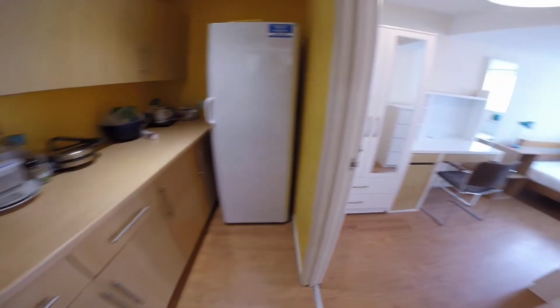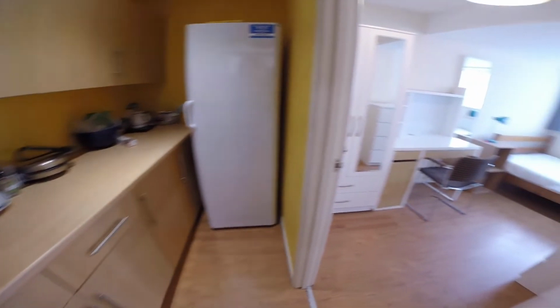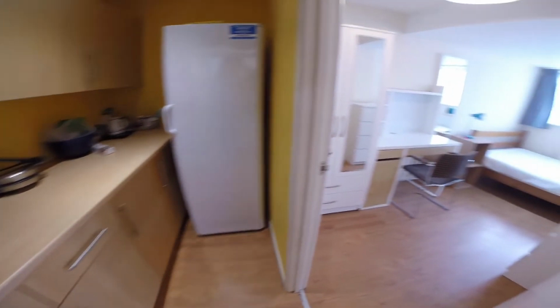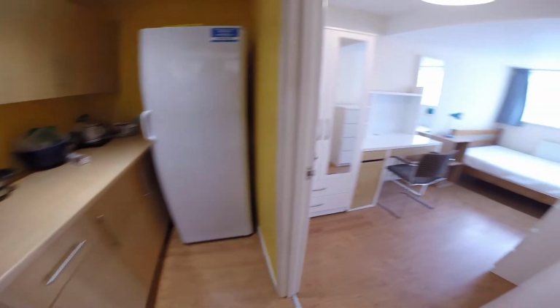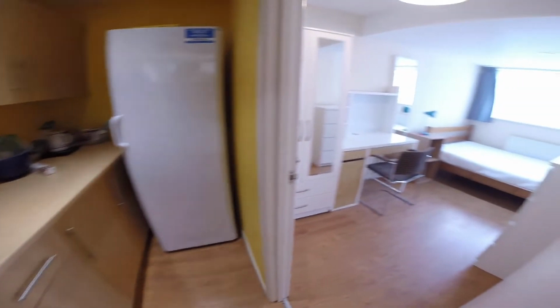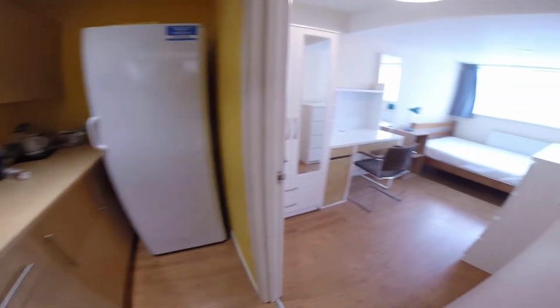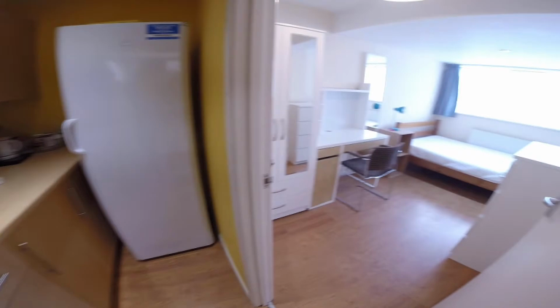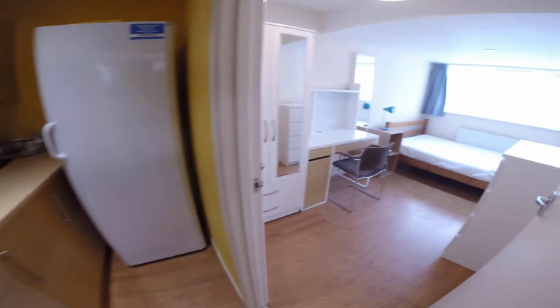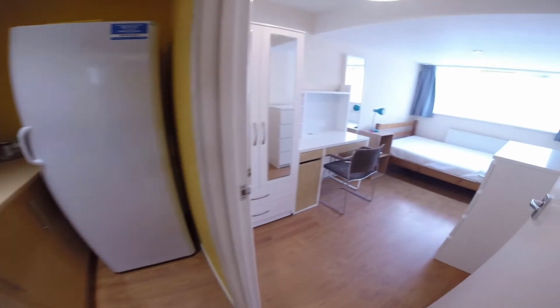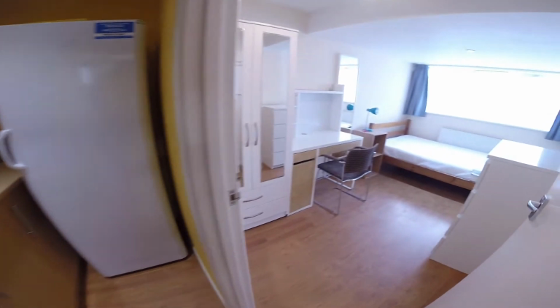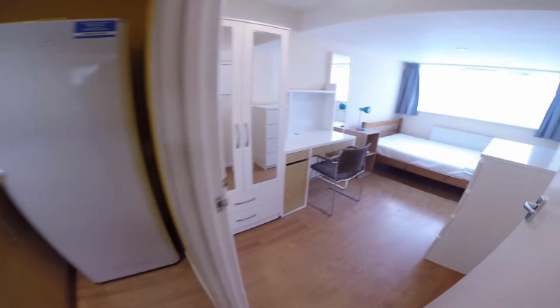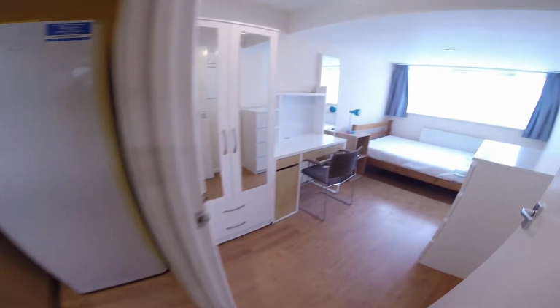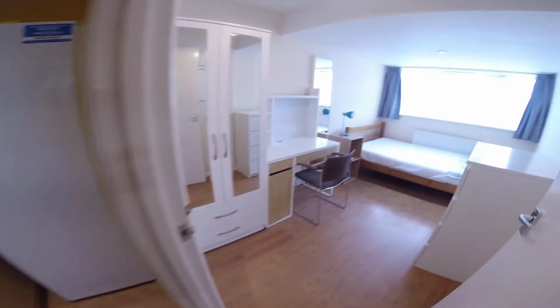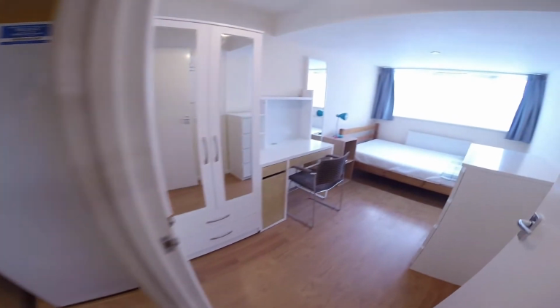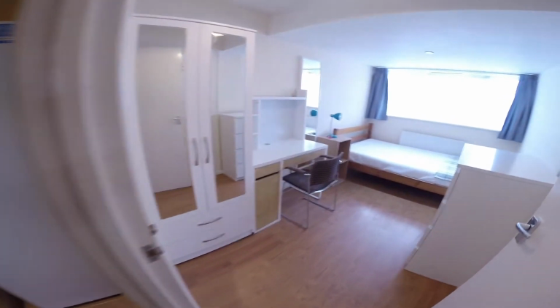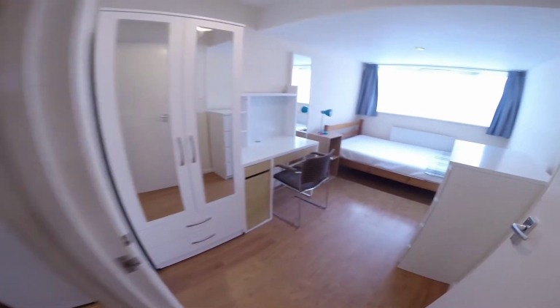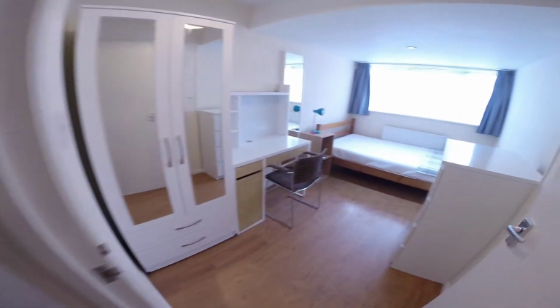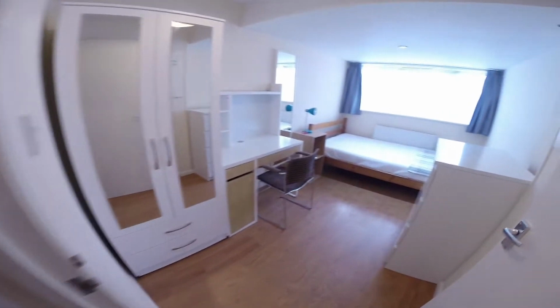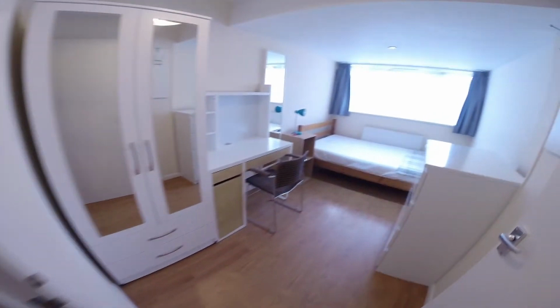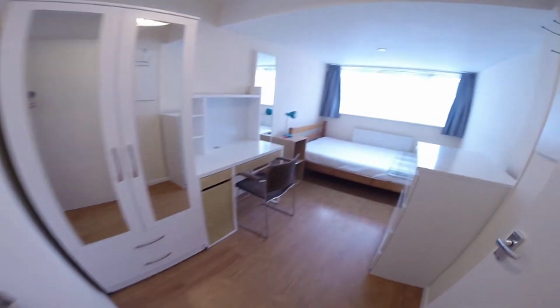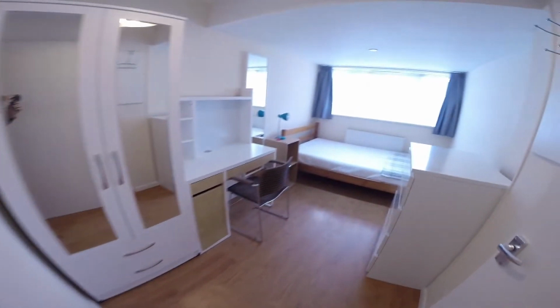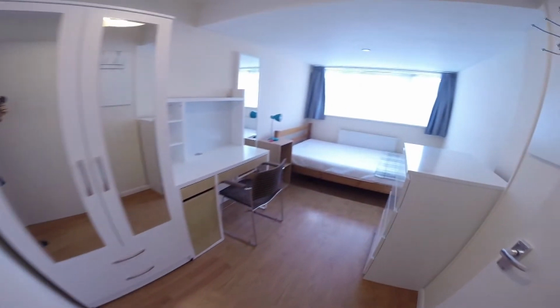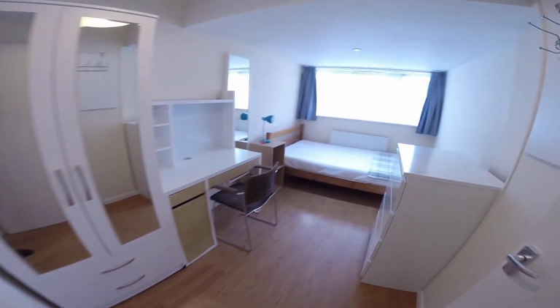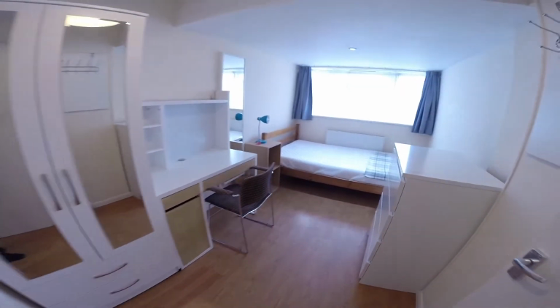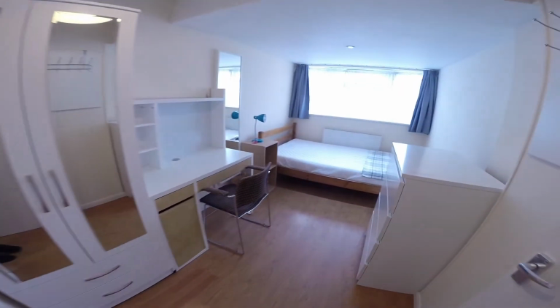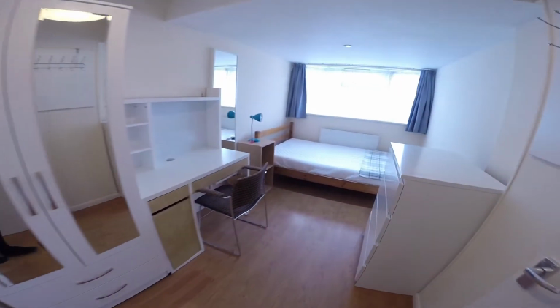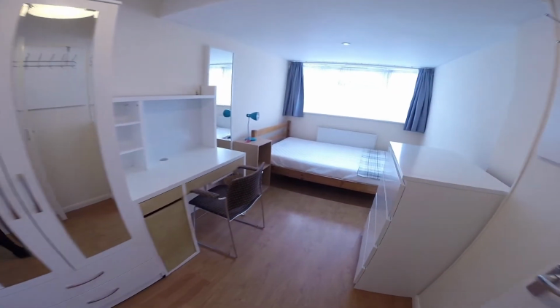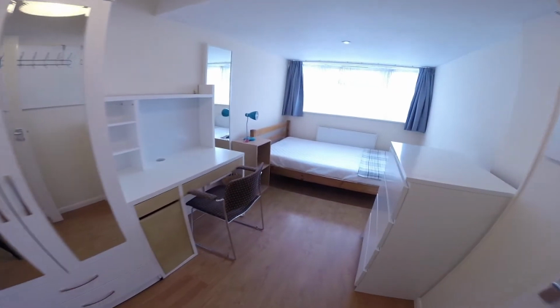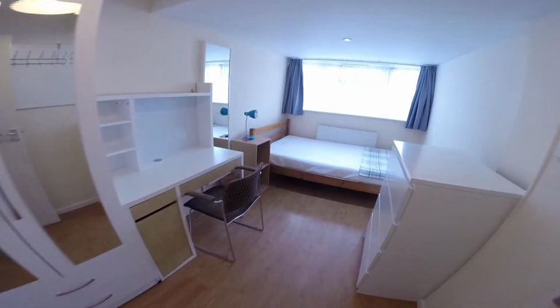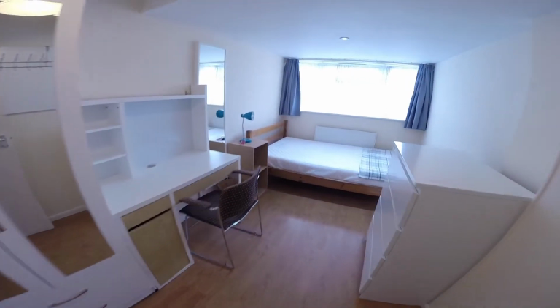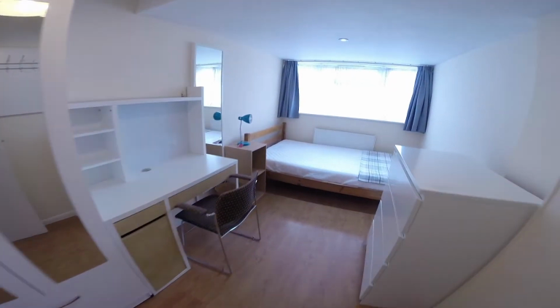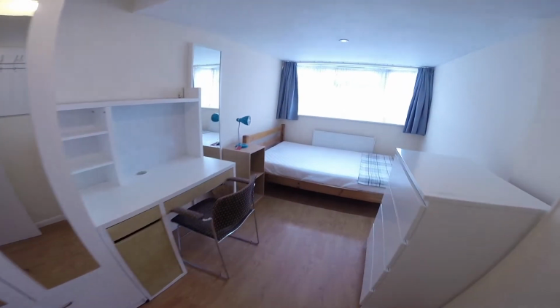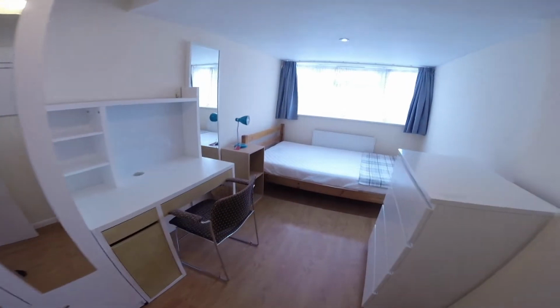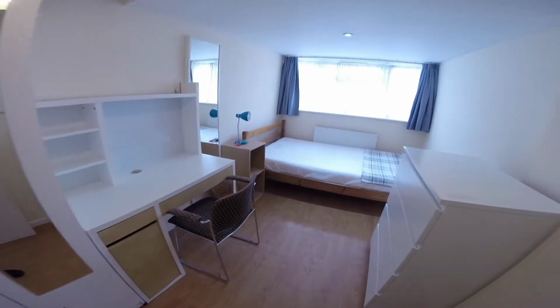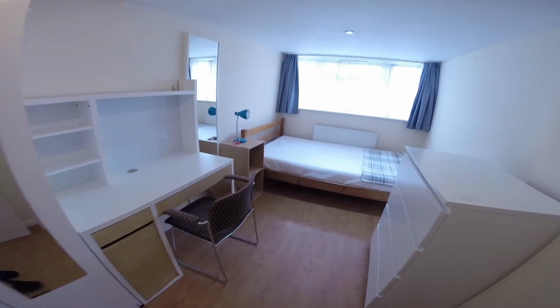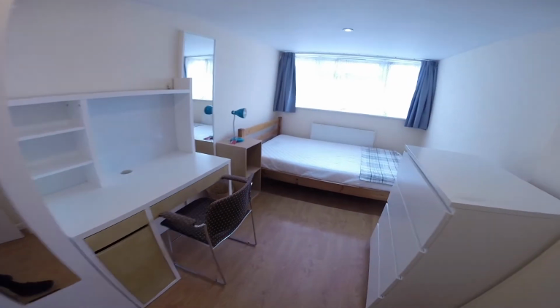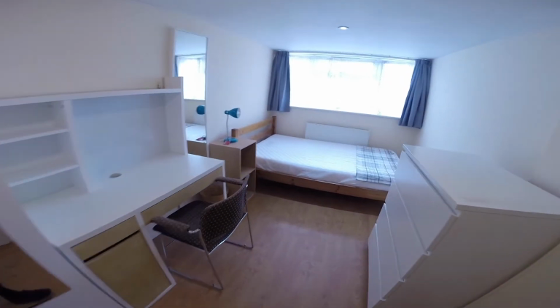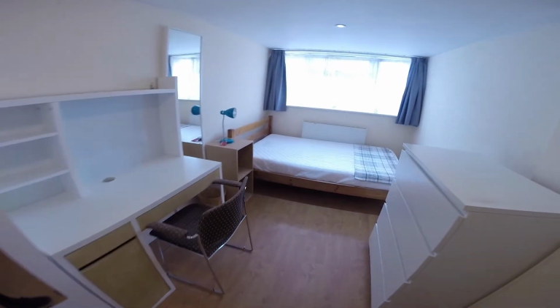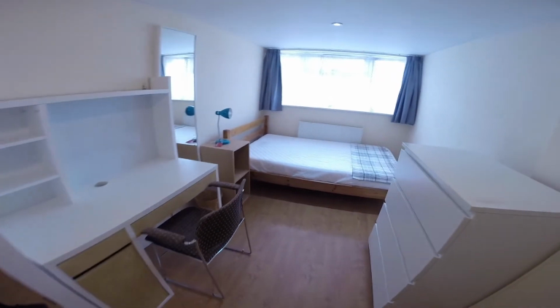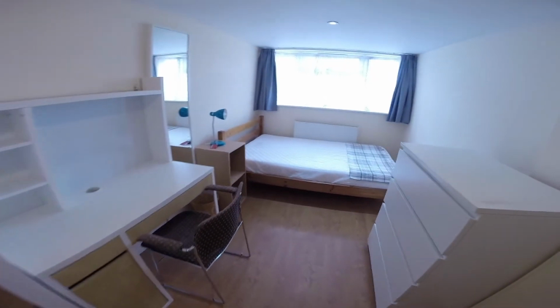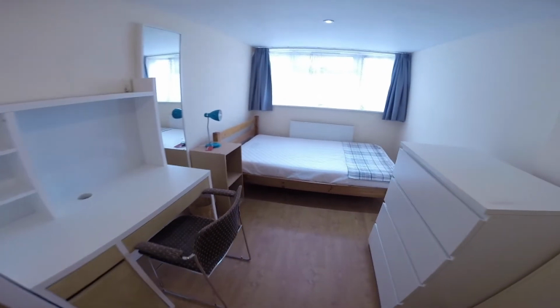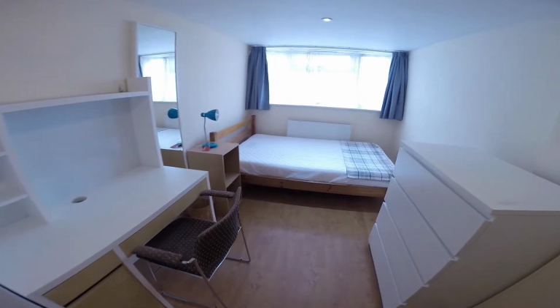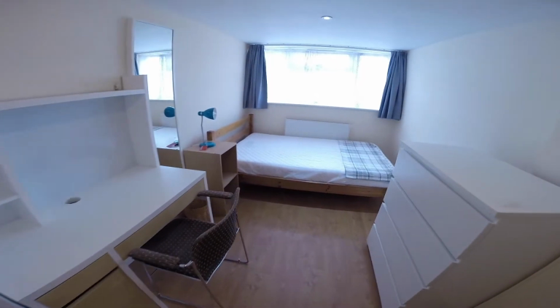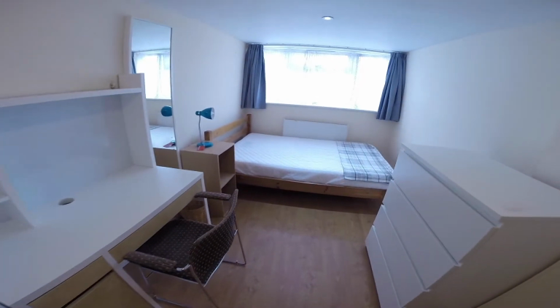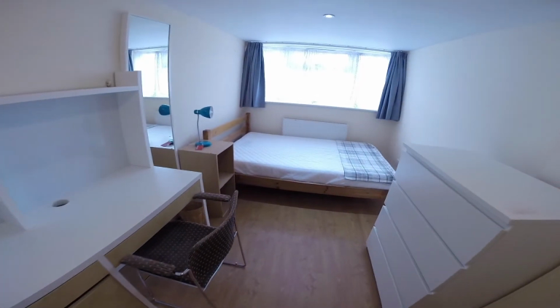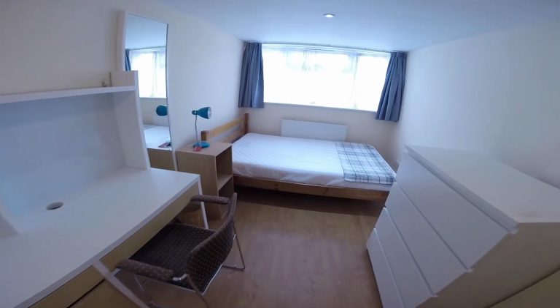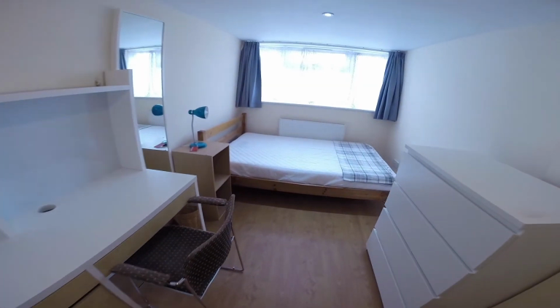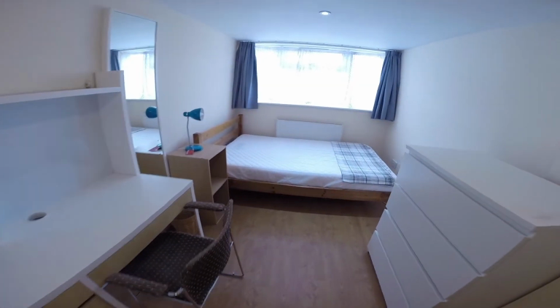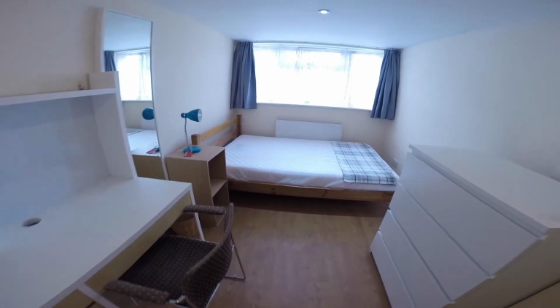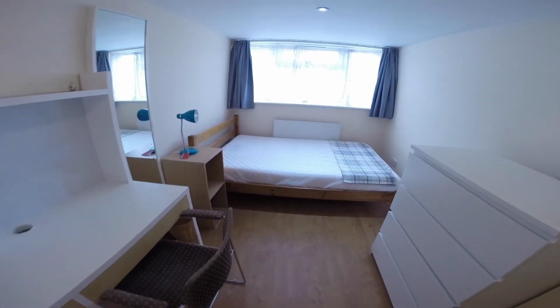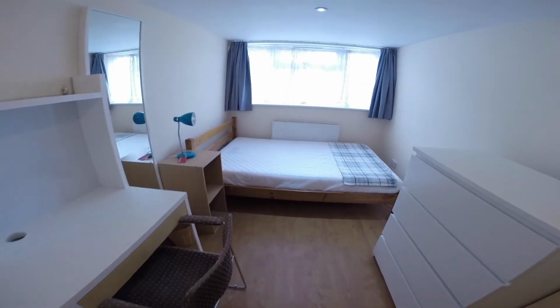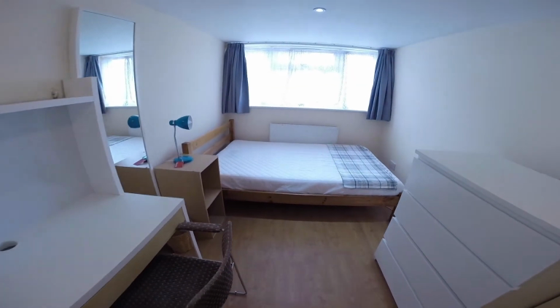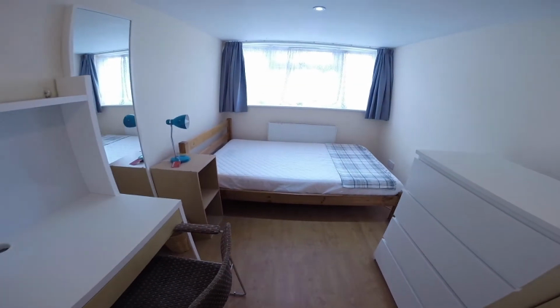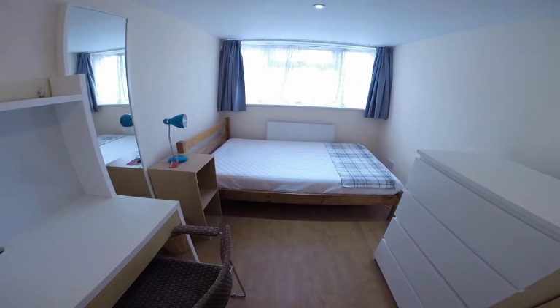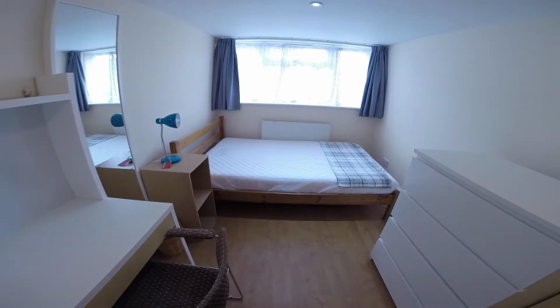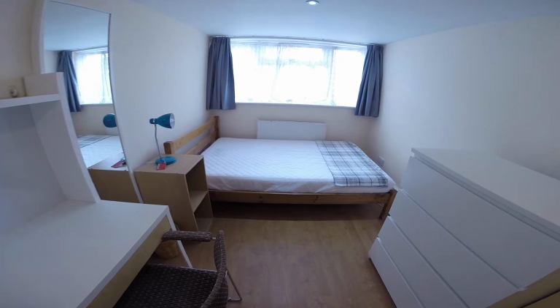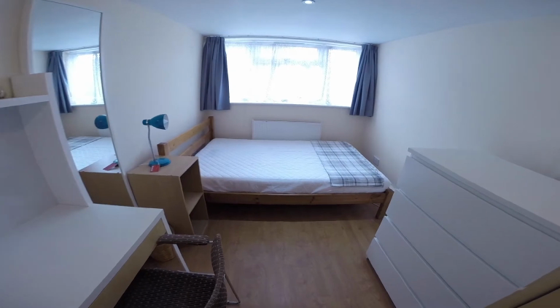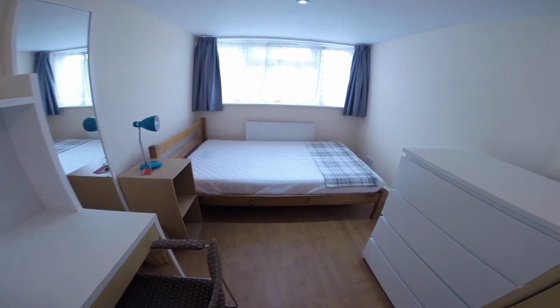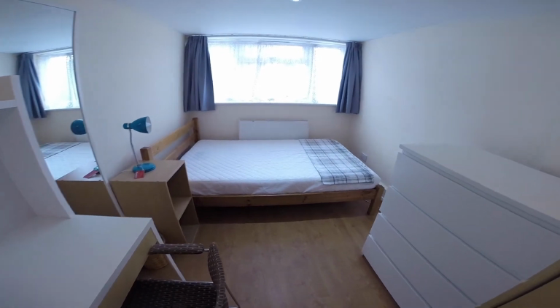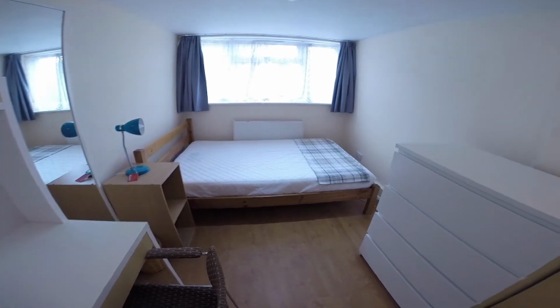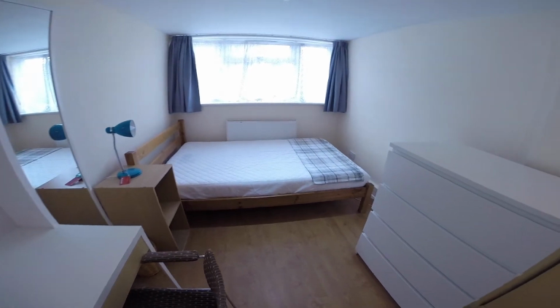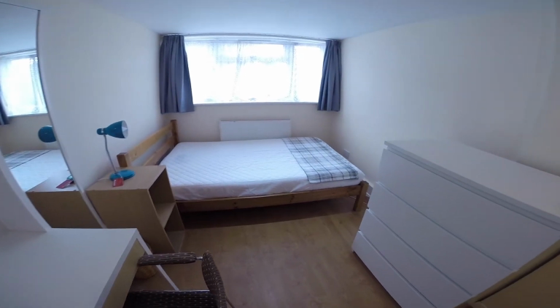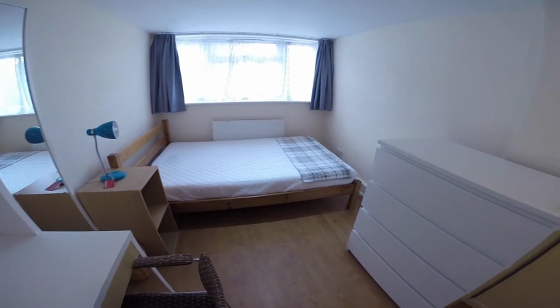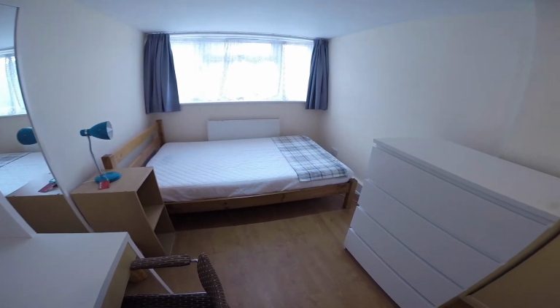Just here we have the first of the bedrooms. This is a bright spacious room with a bed, plenty of storage space and a desk.